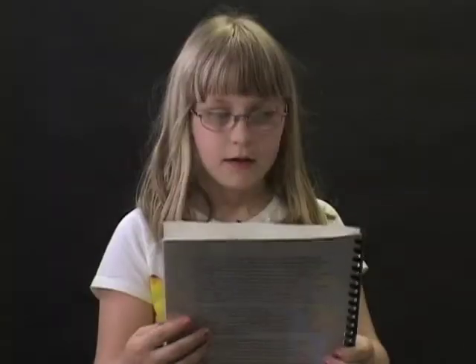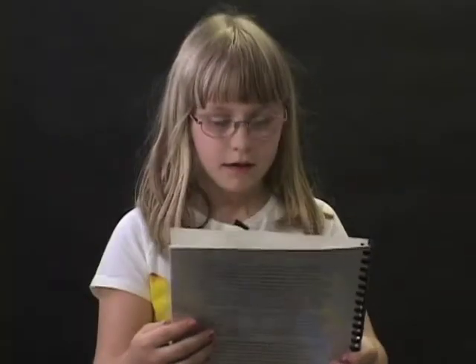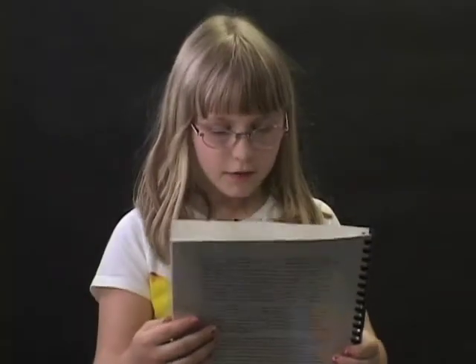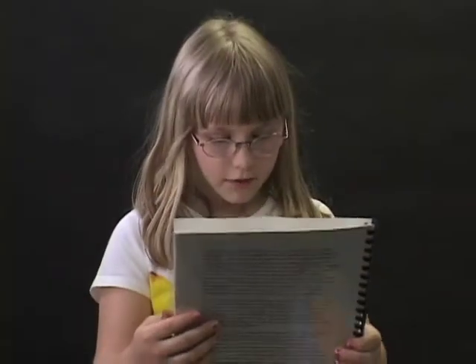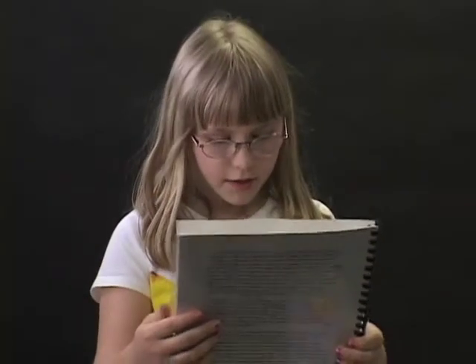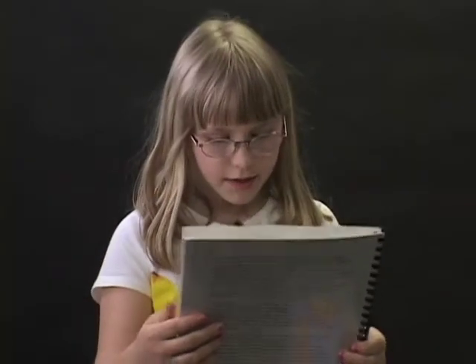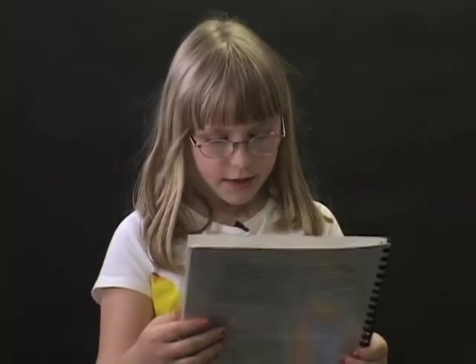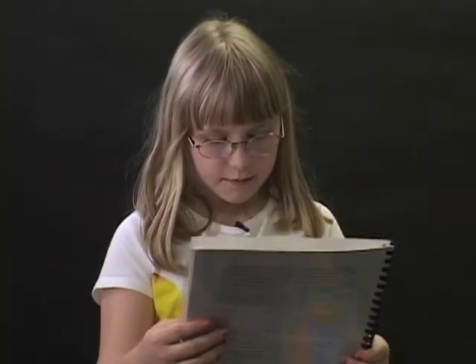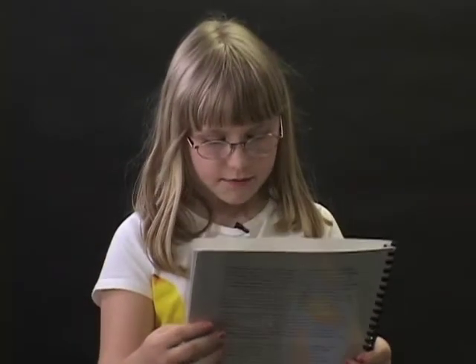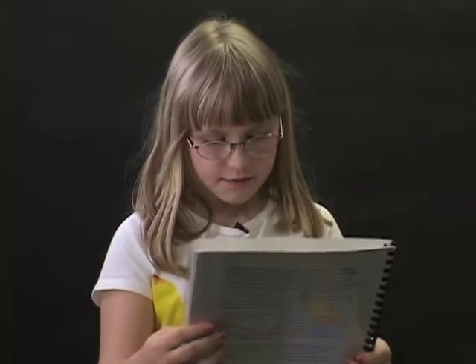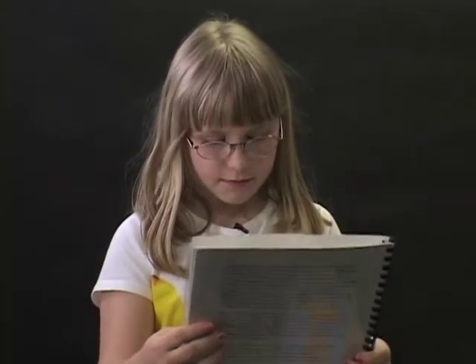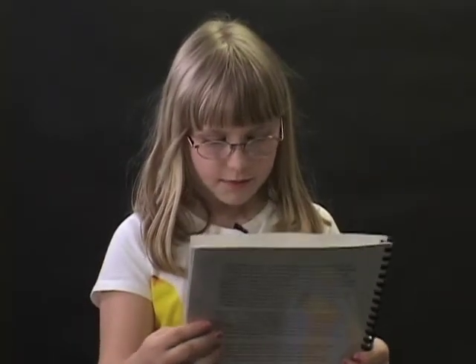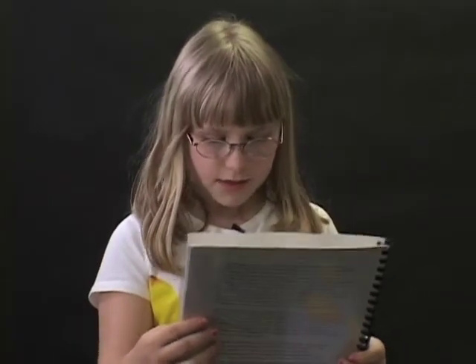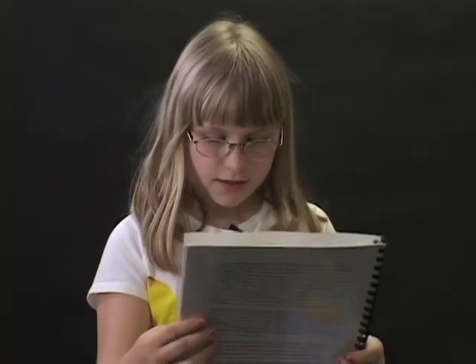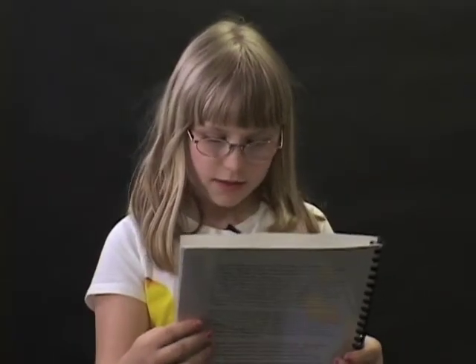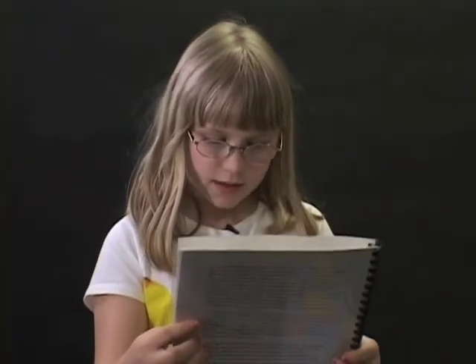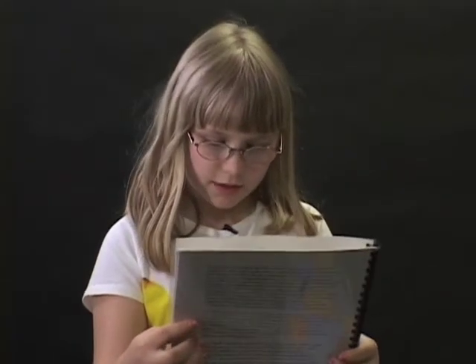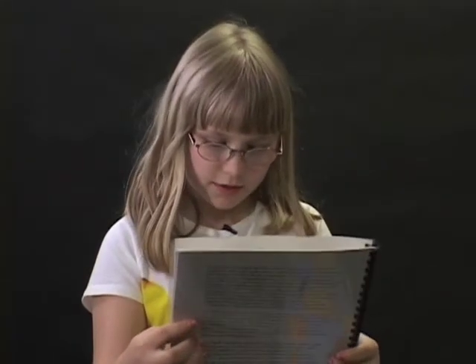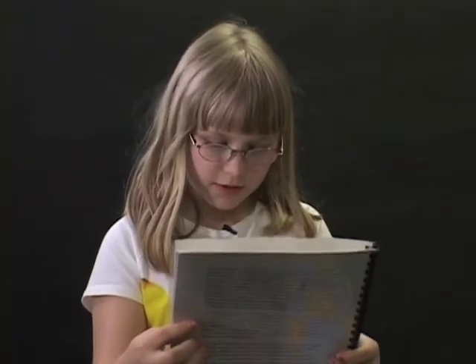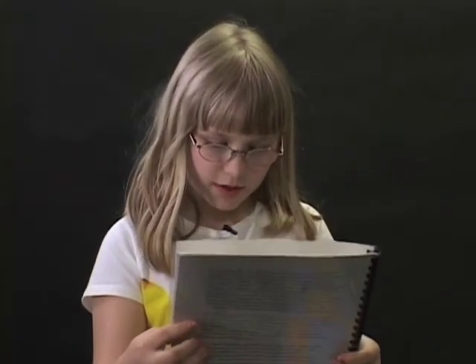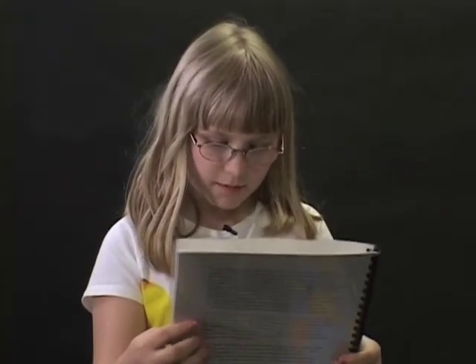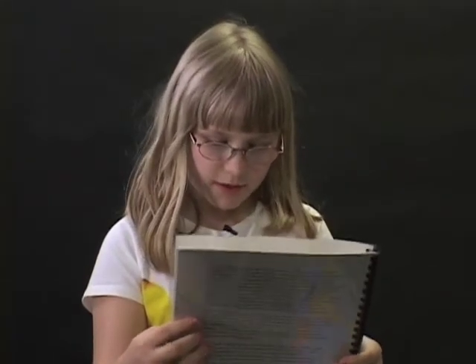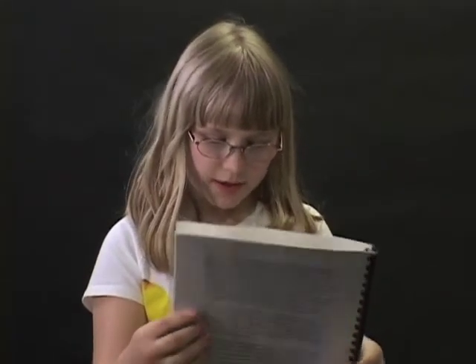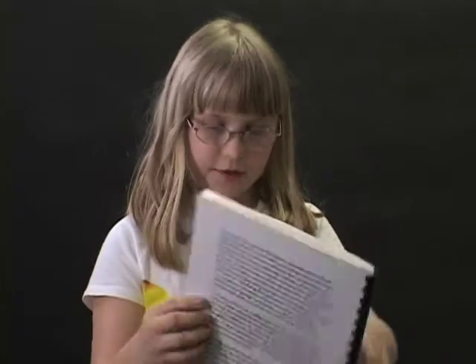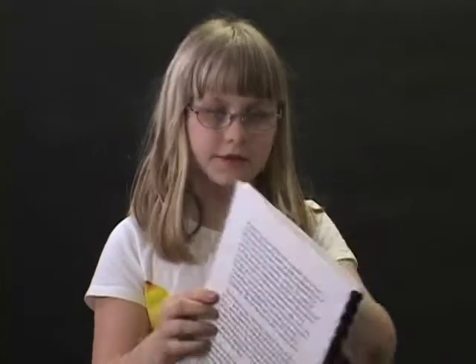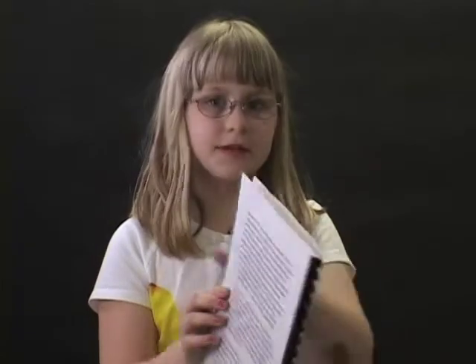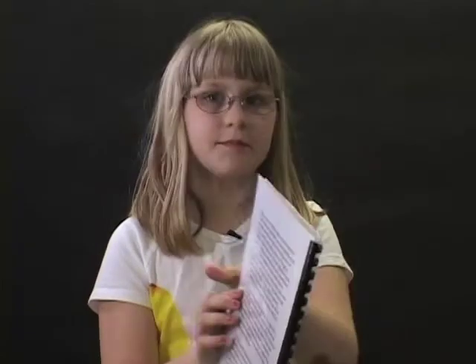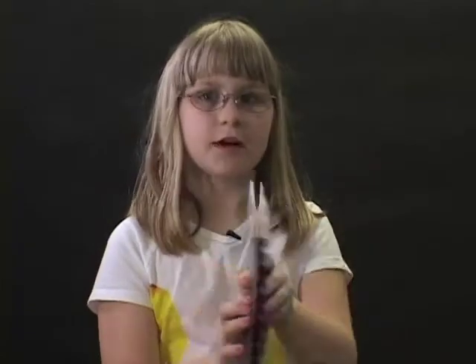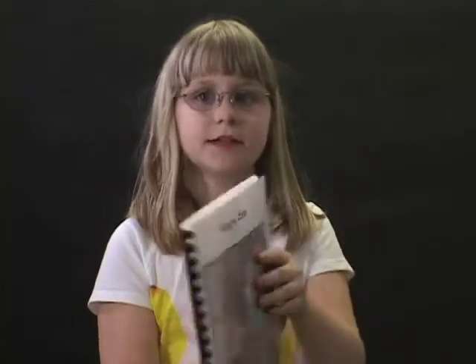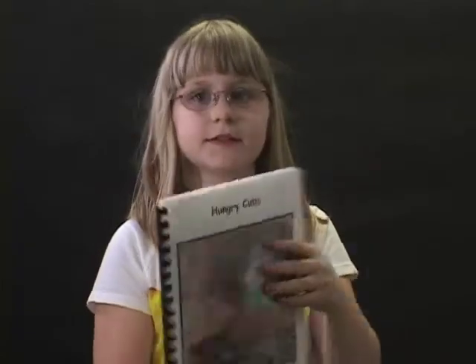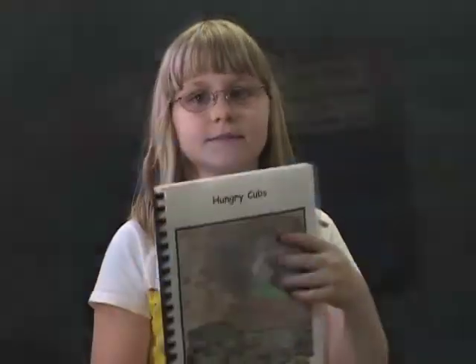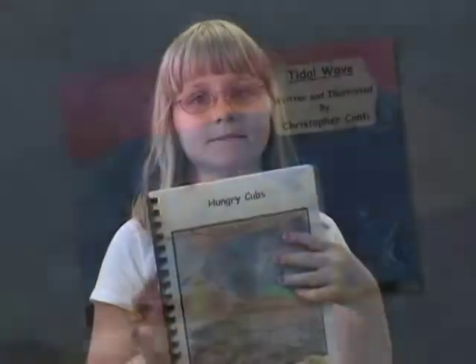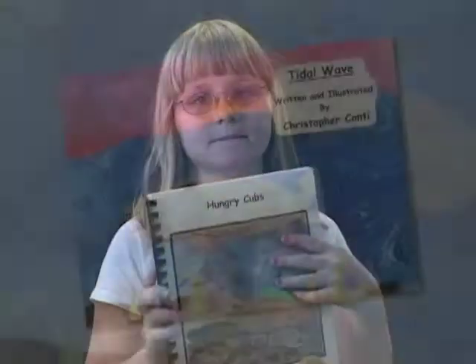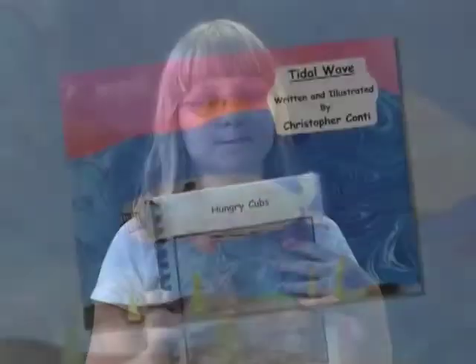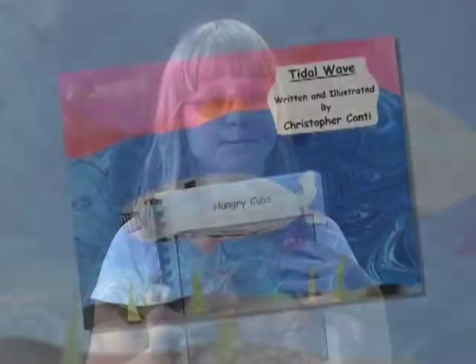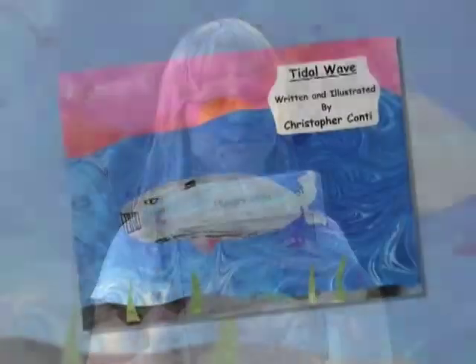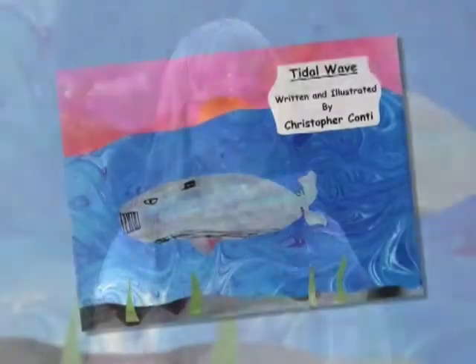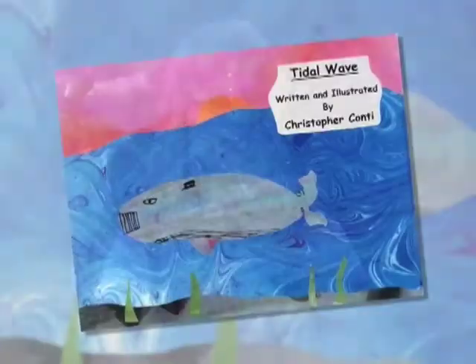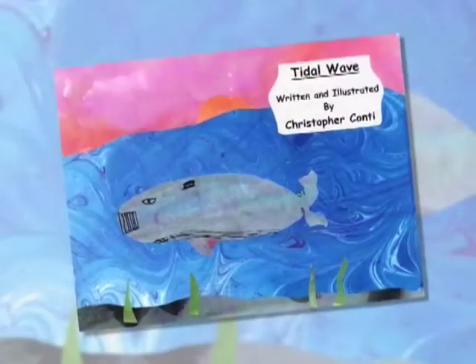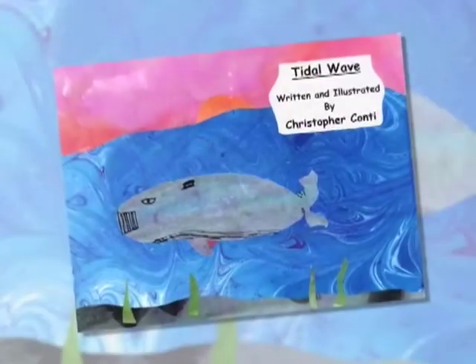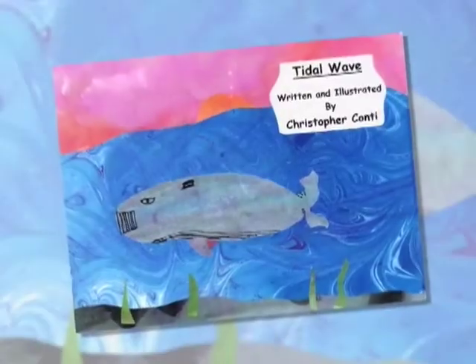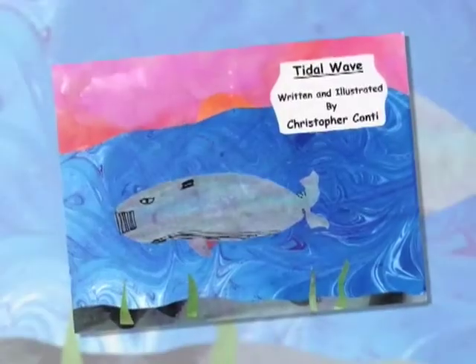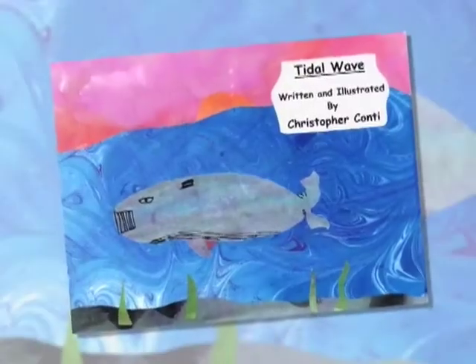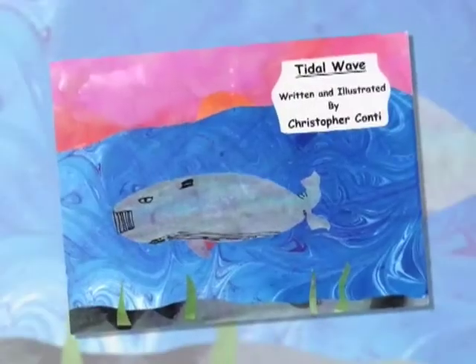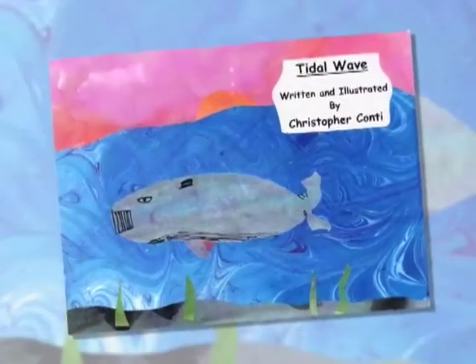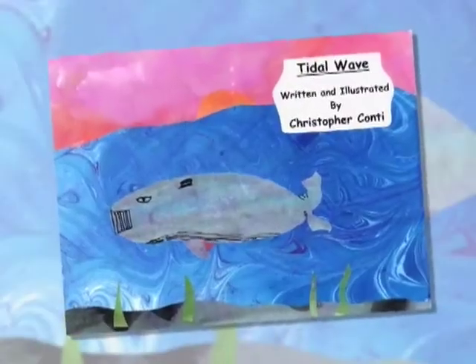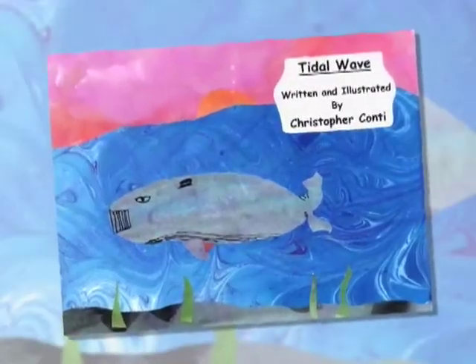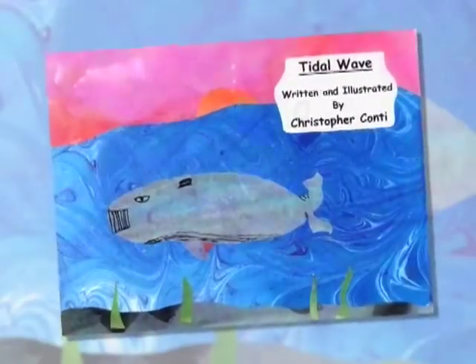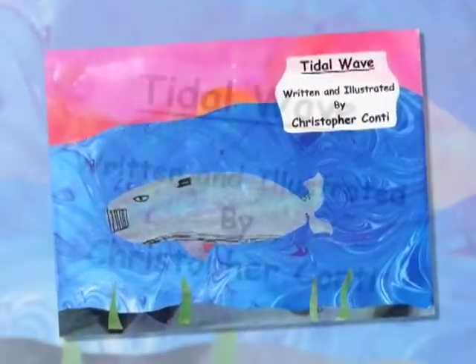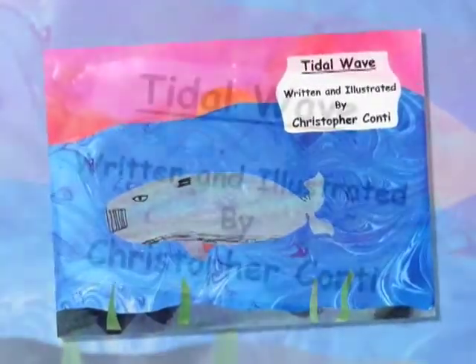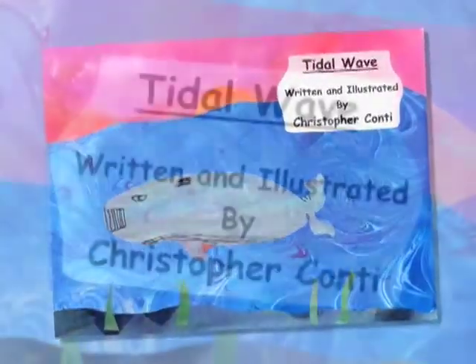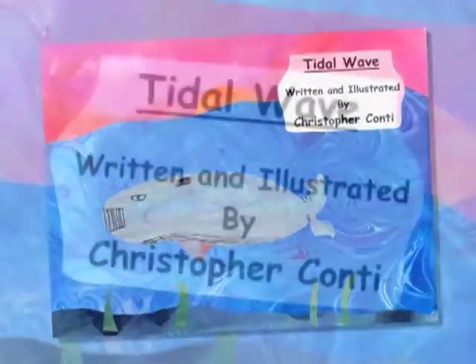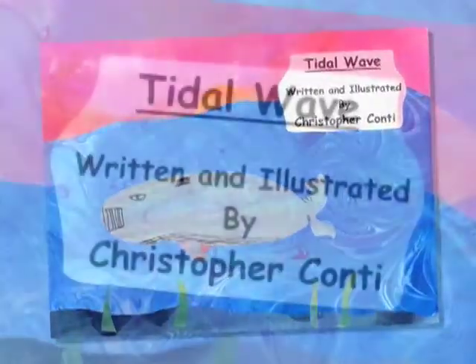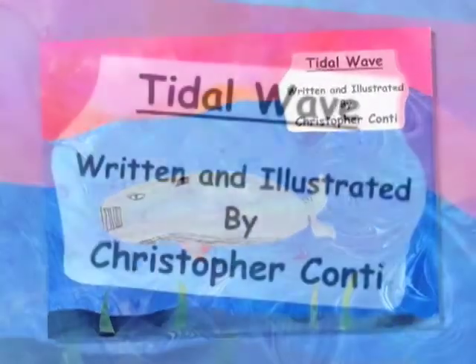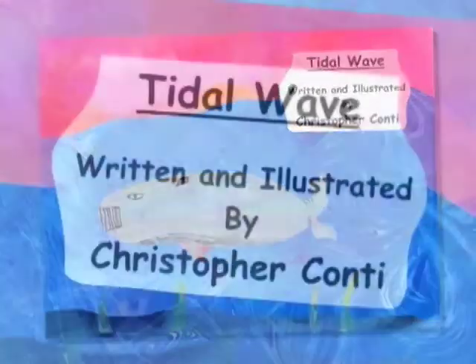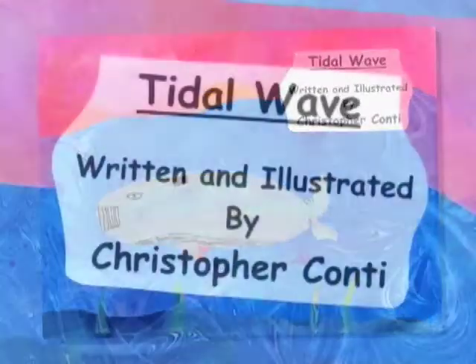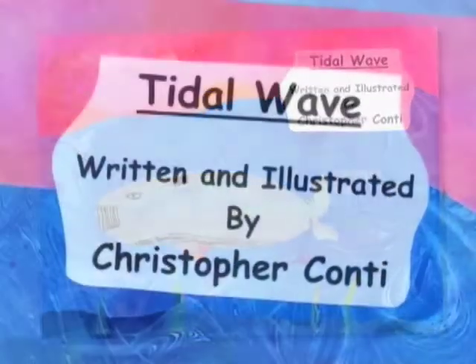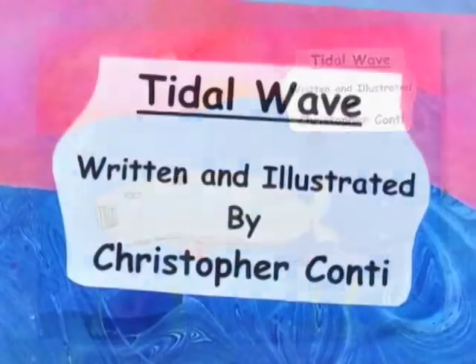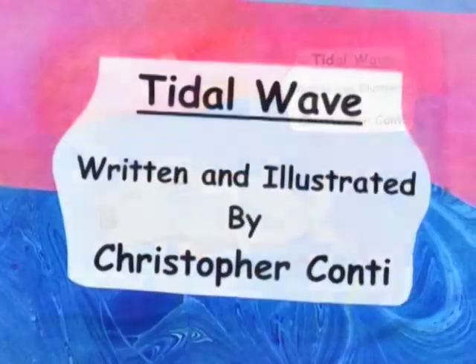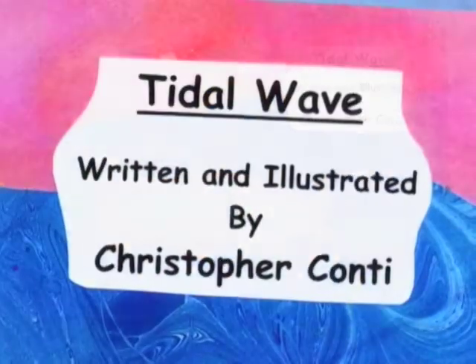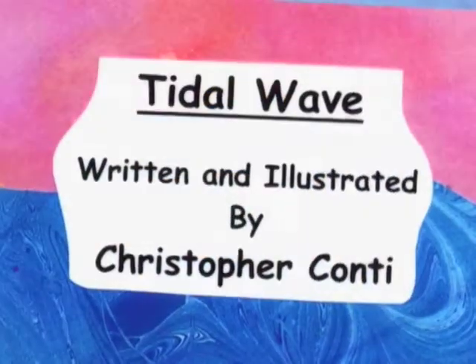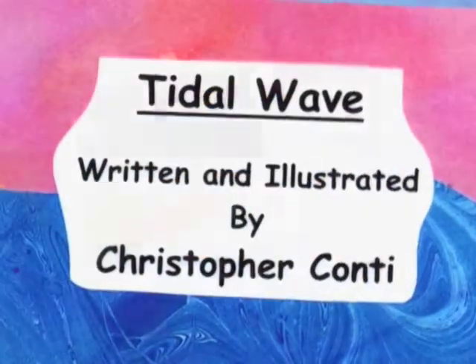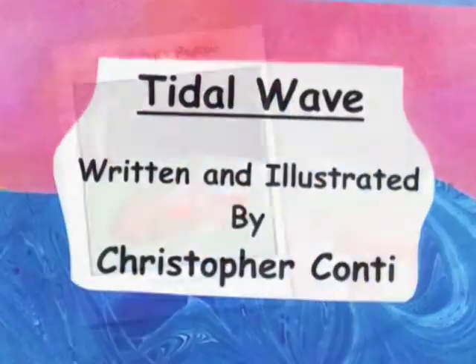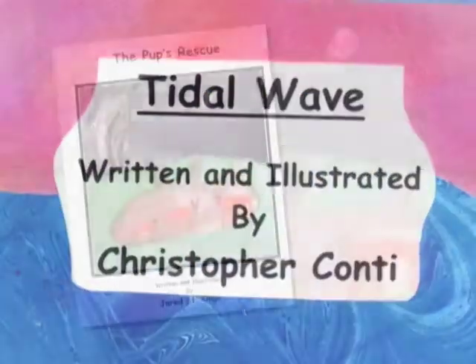Hungry Cubs, written and illustrated by Kelsey Price. Tidal Wave, written and illustrated by Christopher Conti.